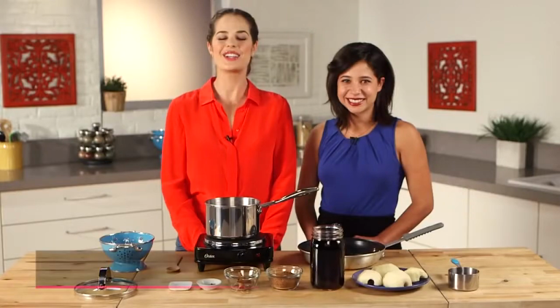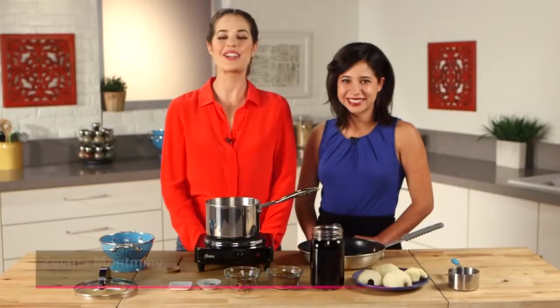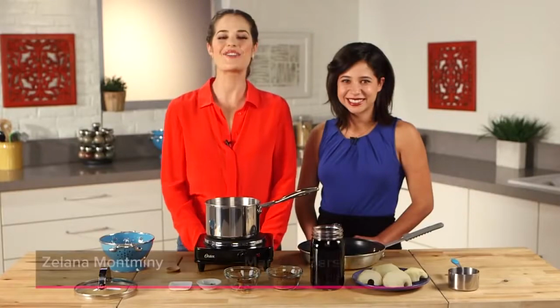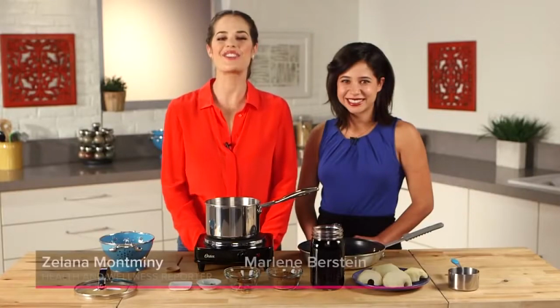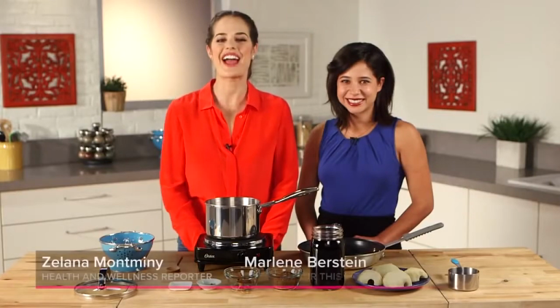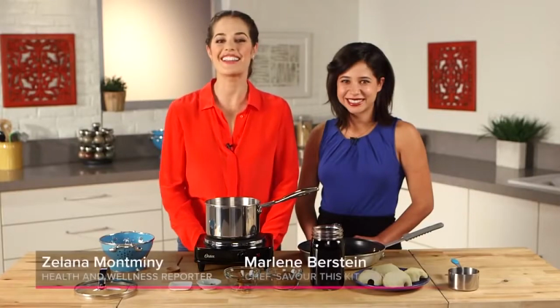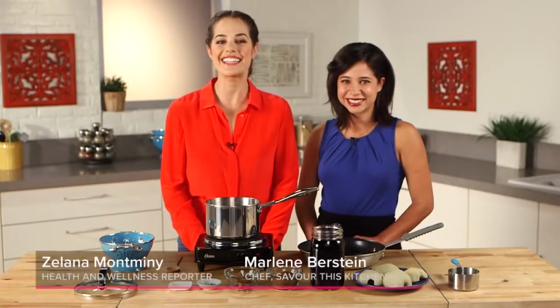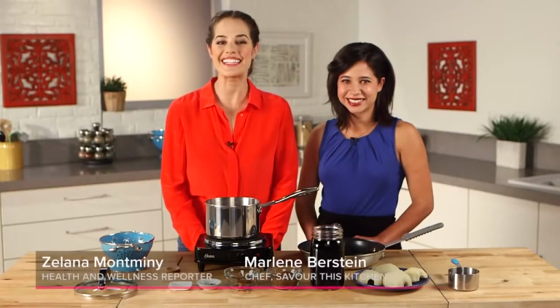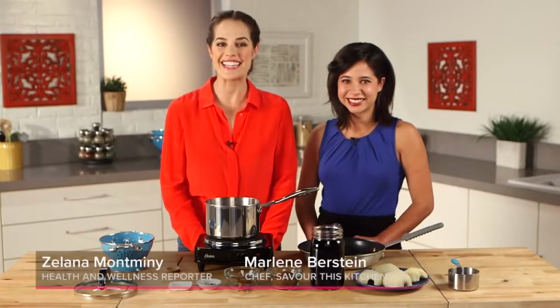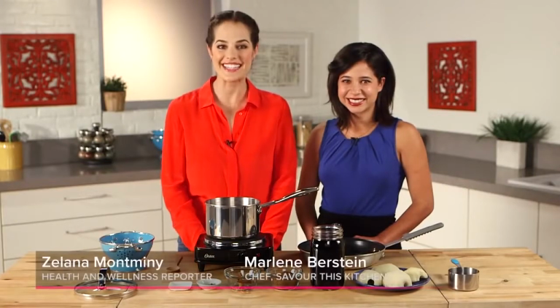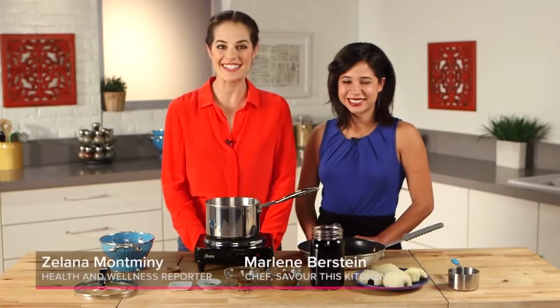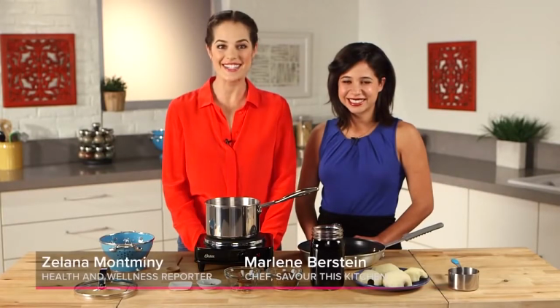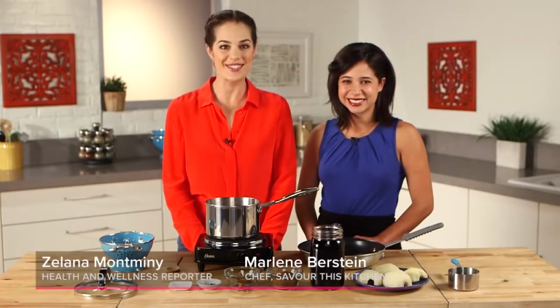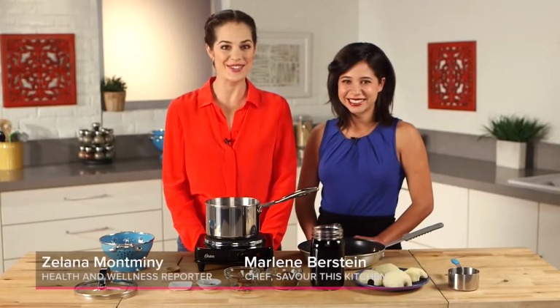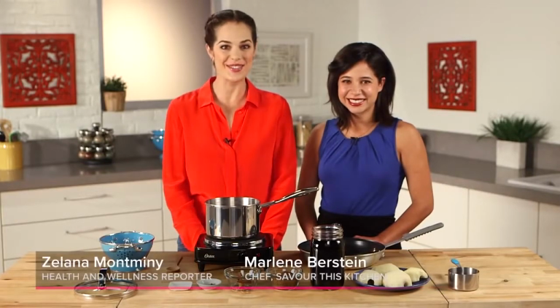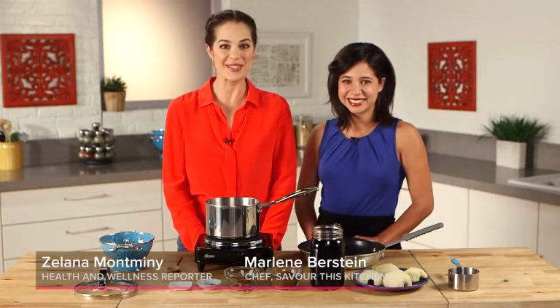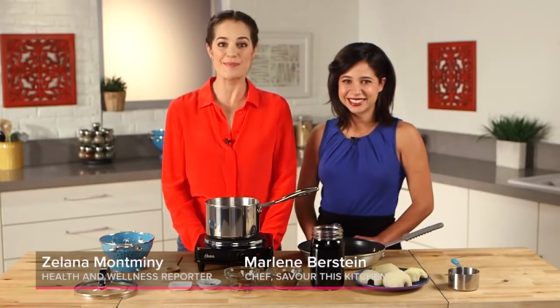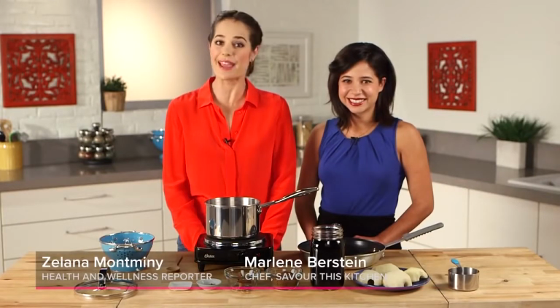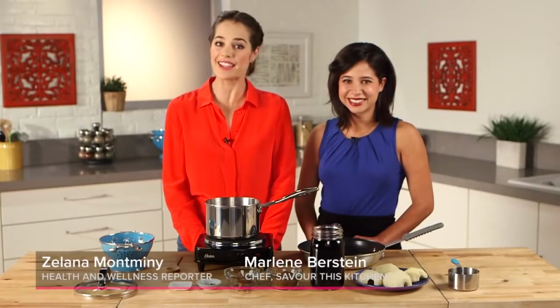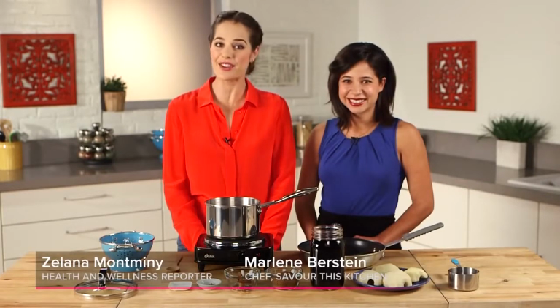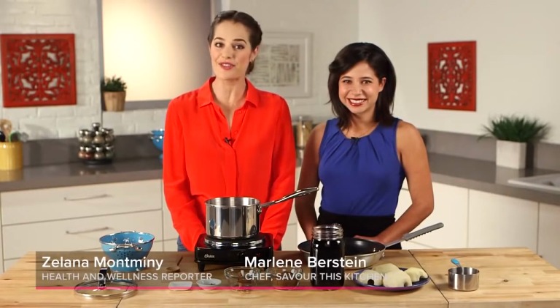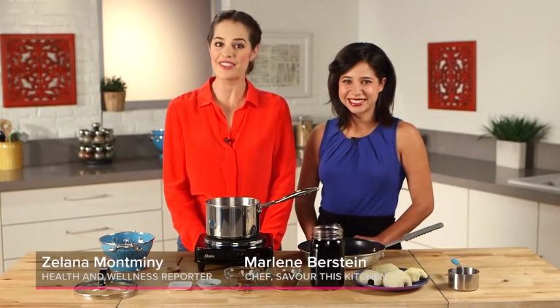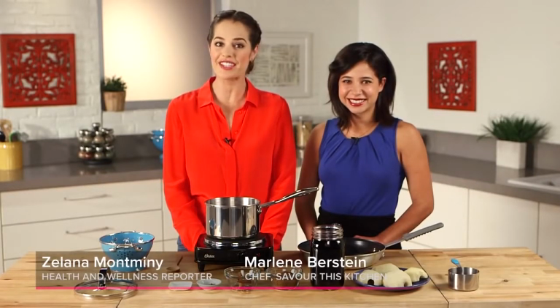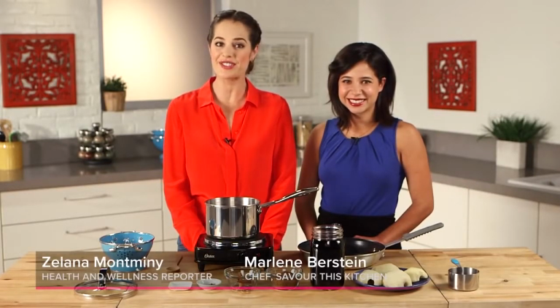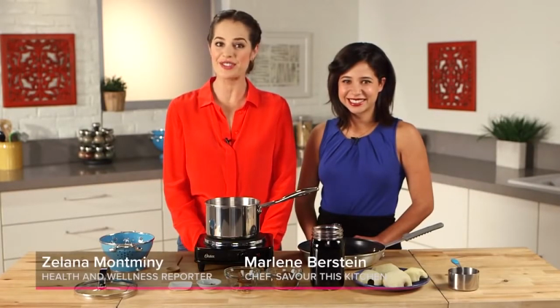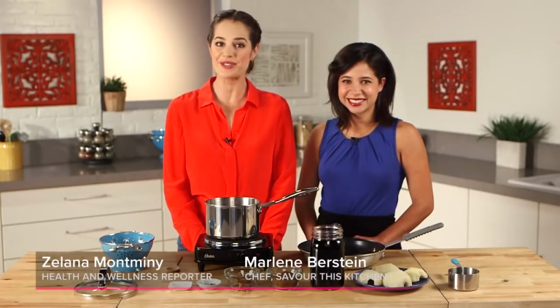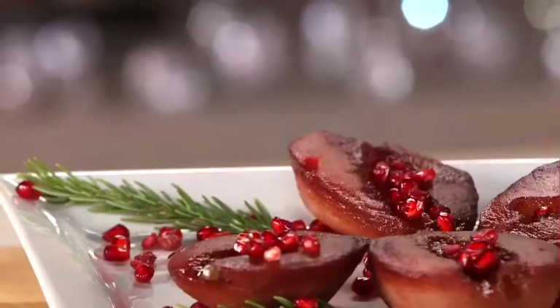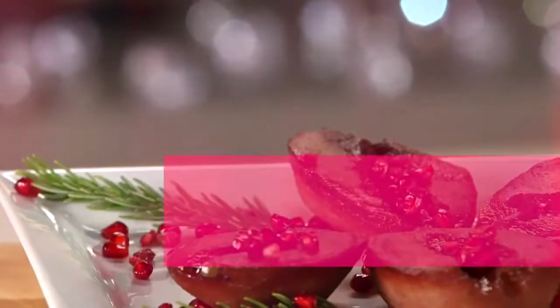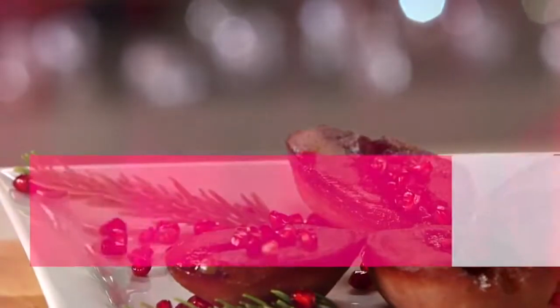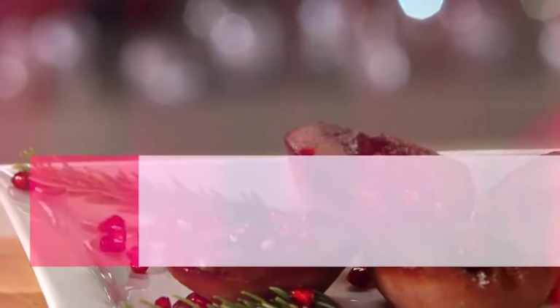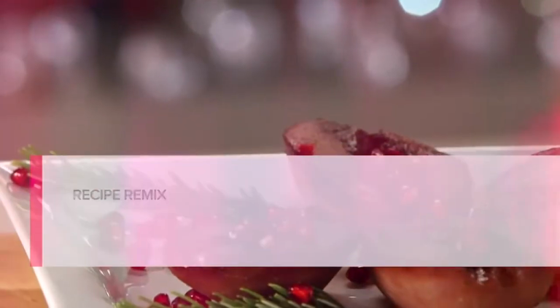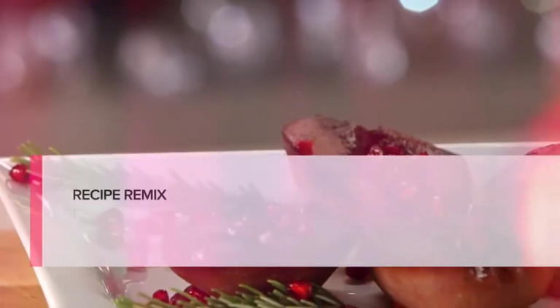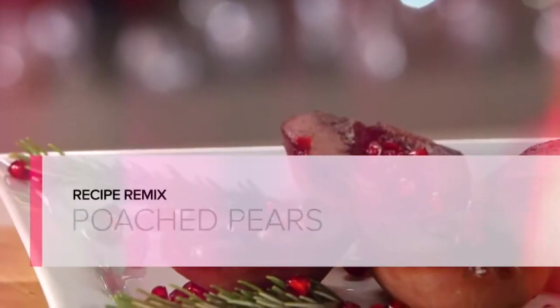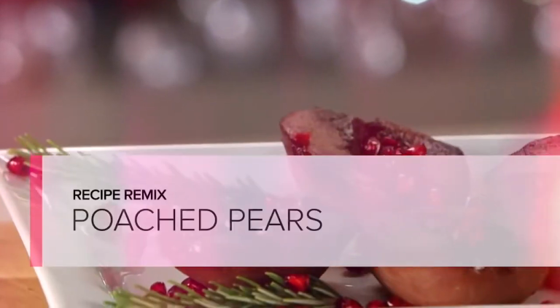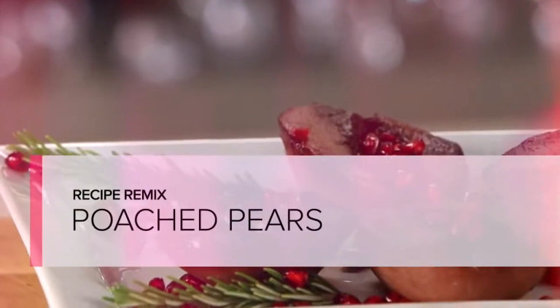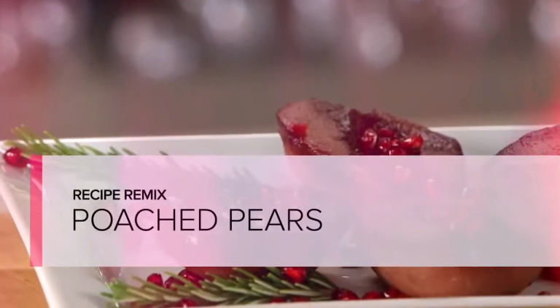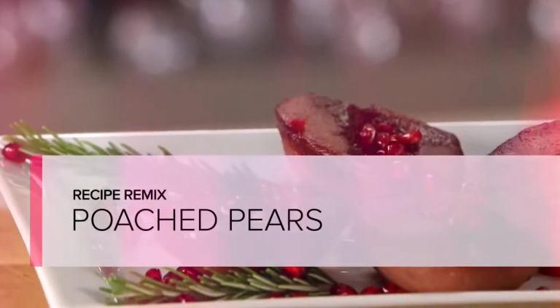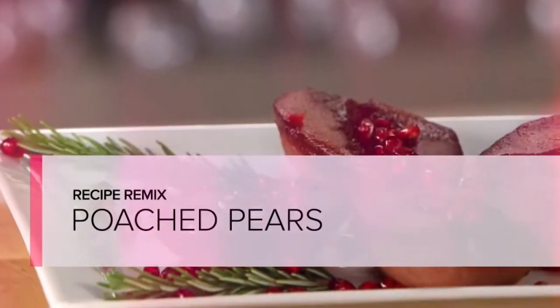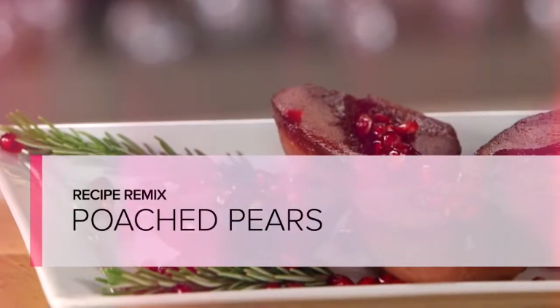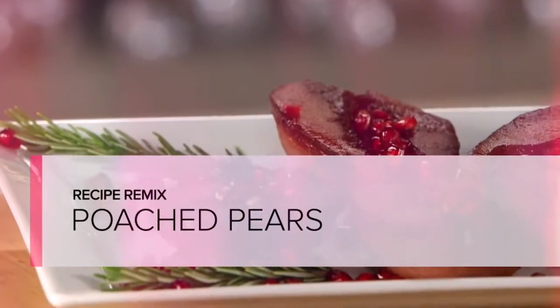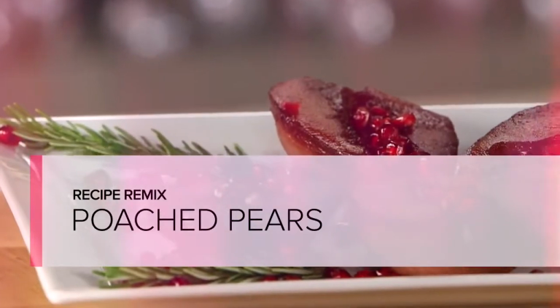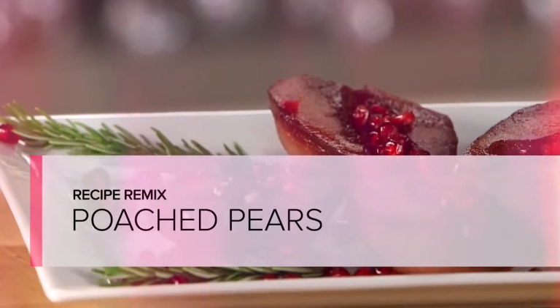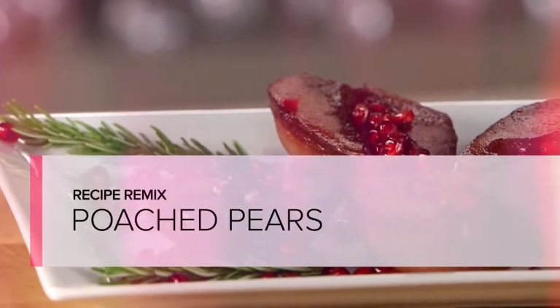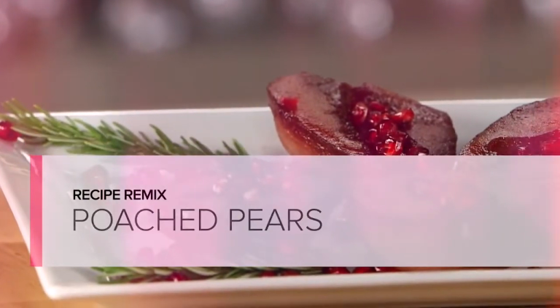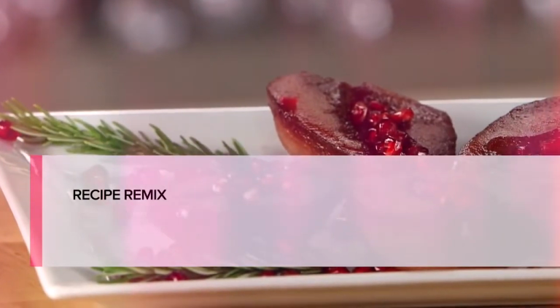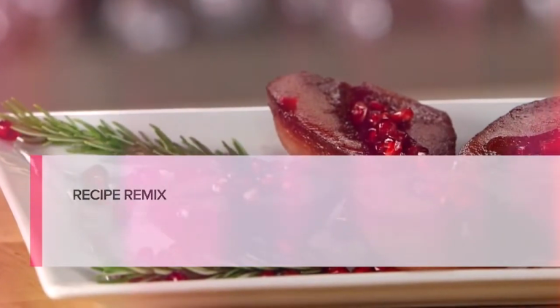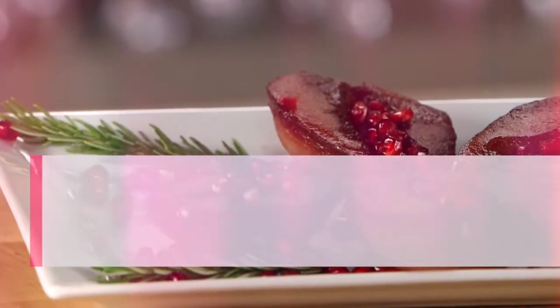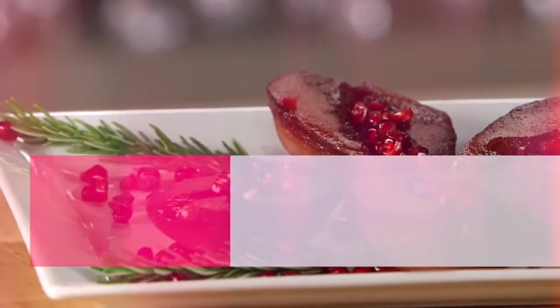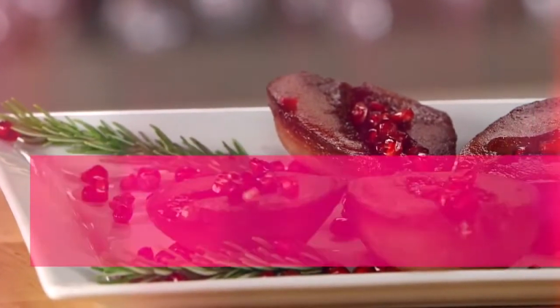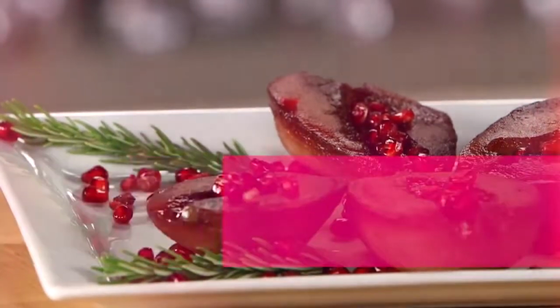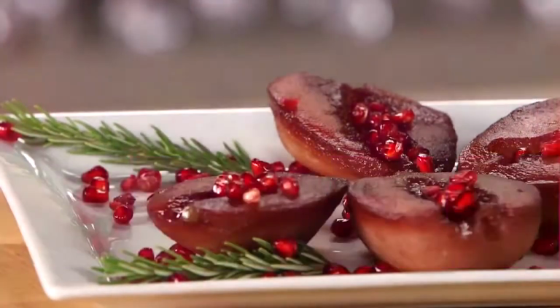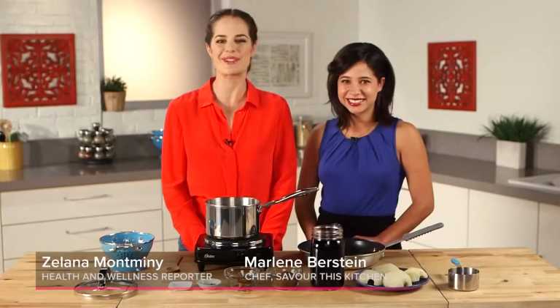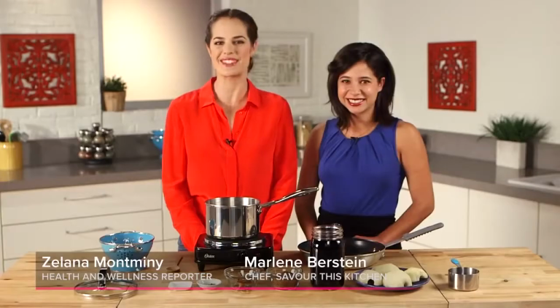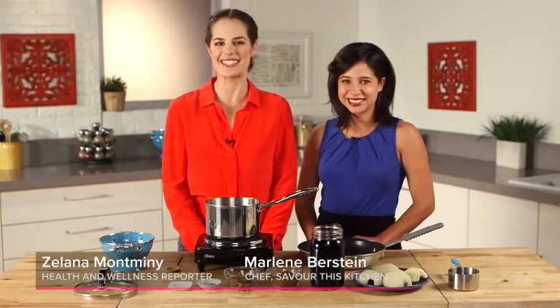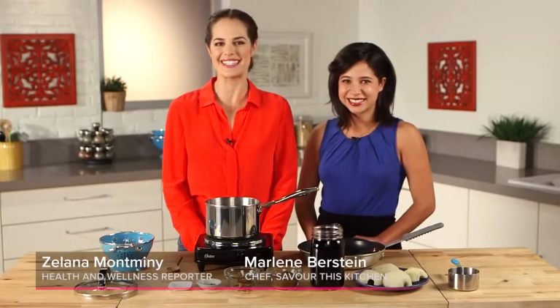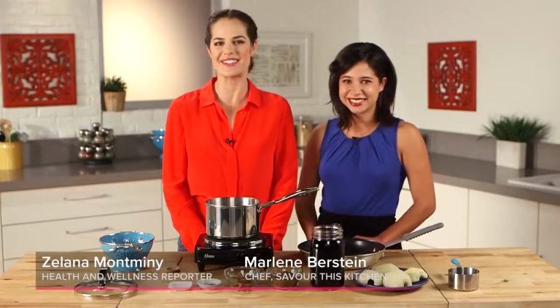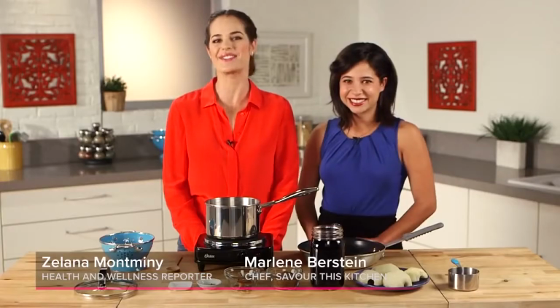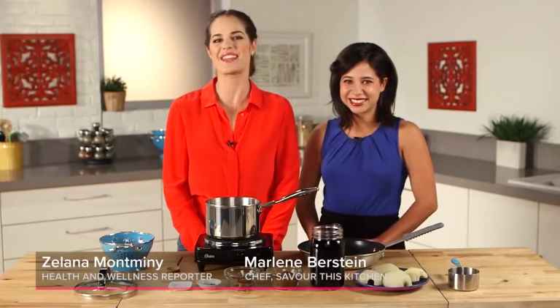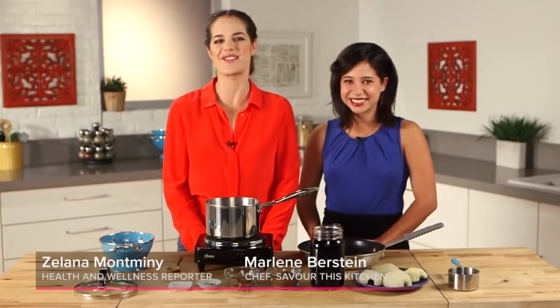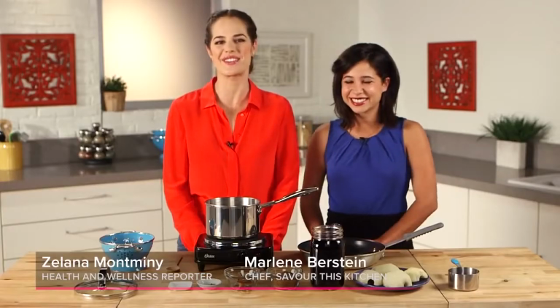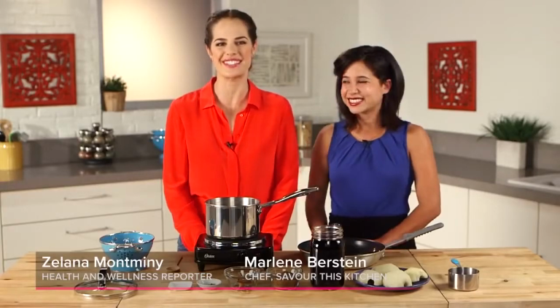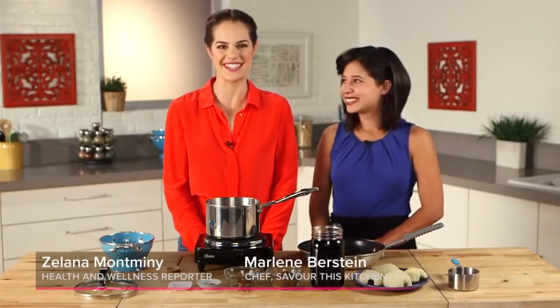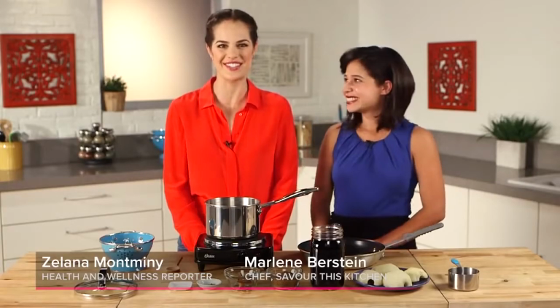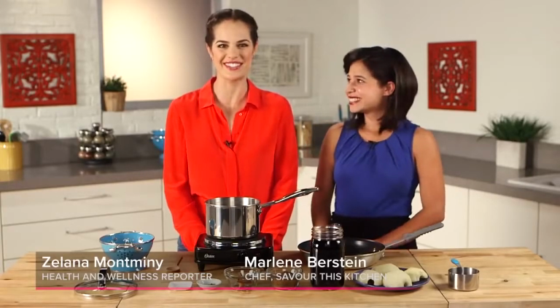Looking for an elegant and tasty dessert that's paleo-friendly too? Try this poached pear recipe from Chef Marlene Bernstein of Savor This Kitchen.